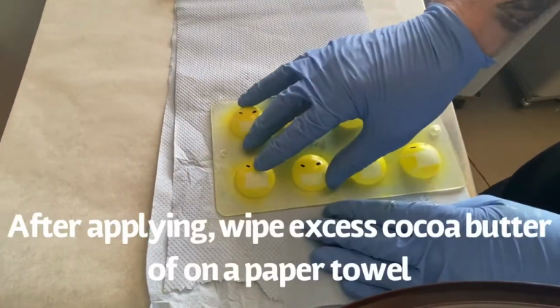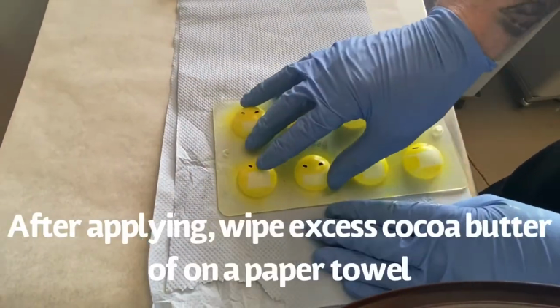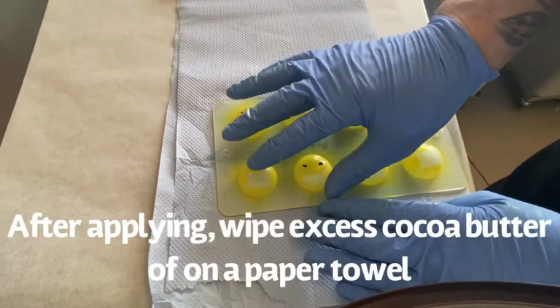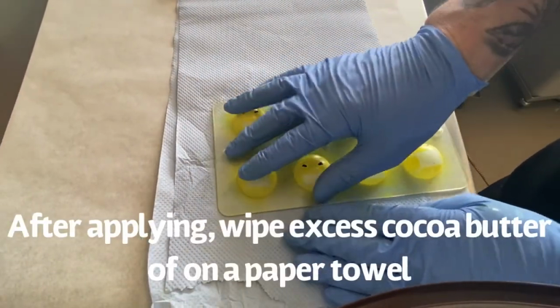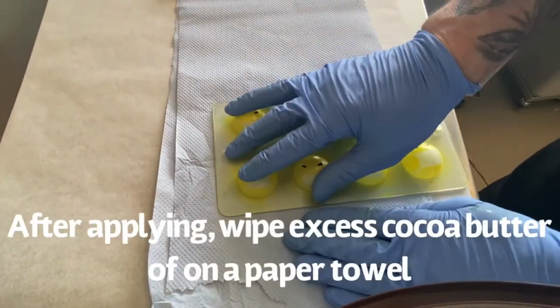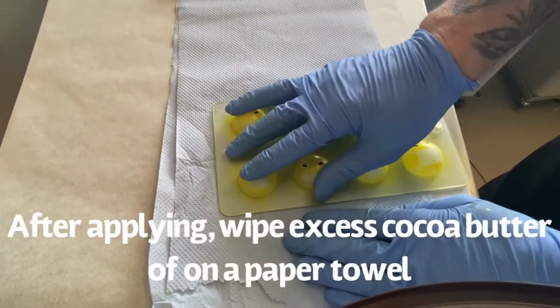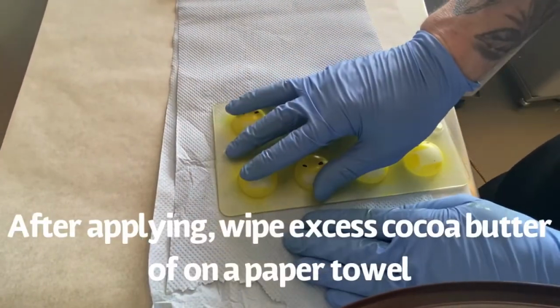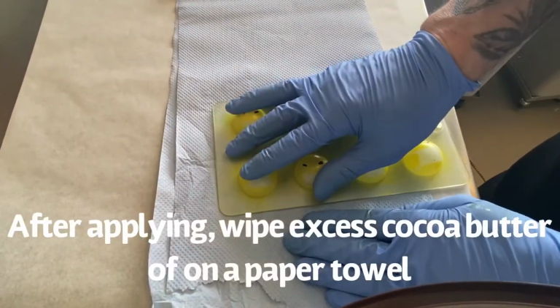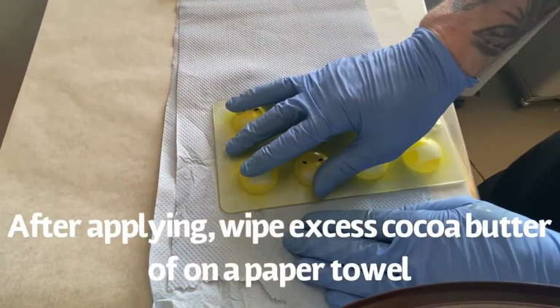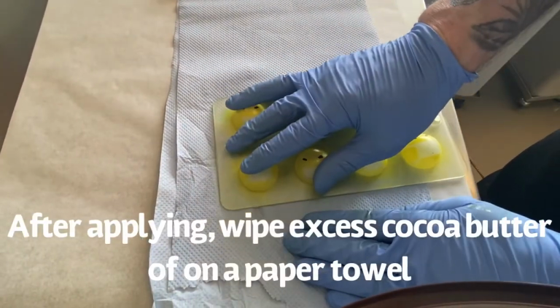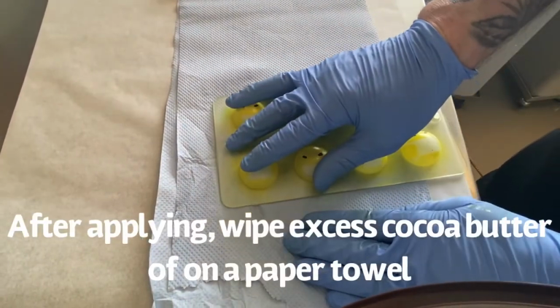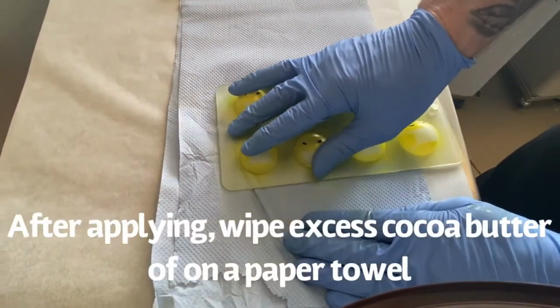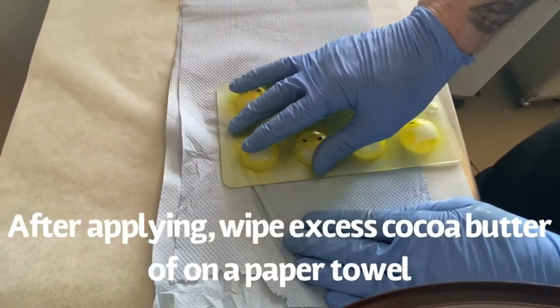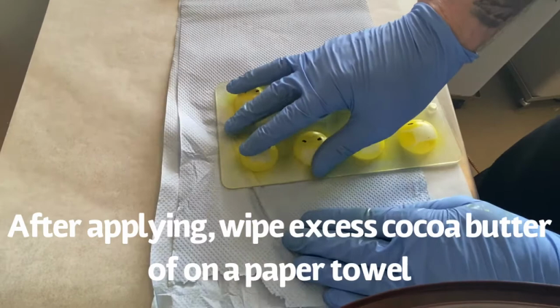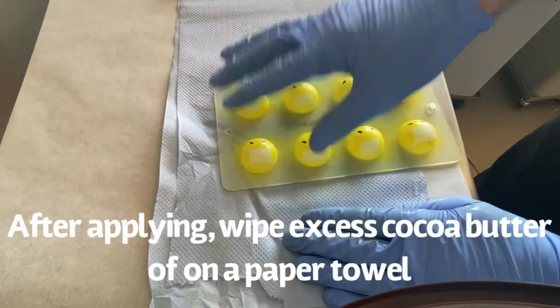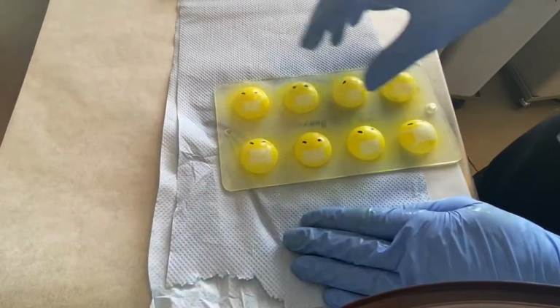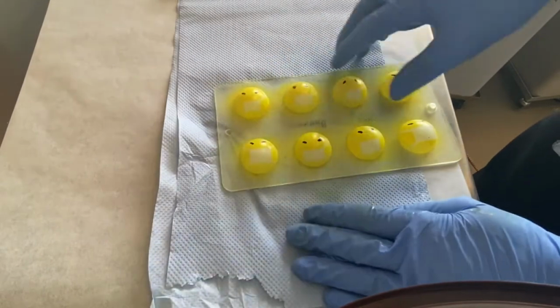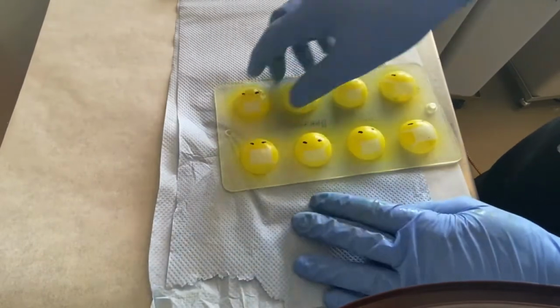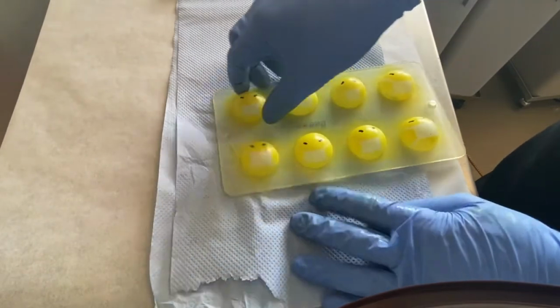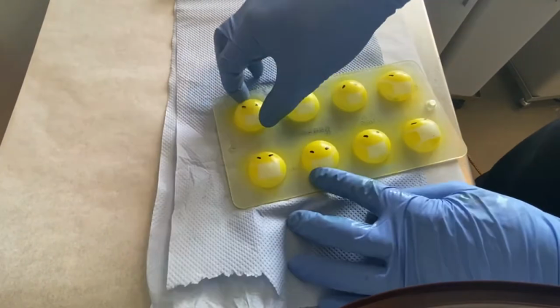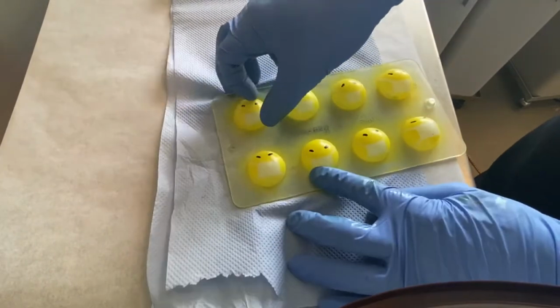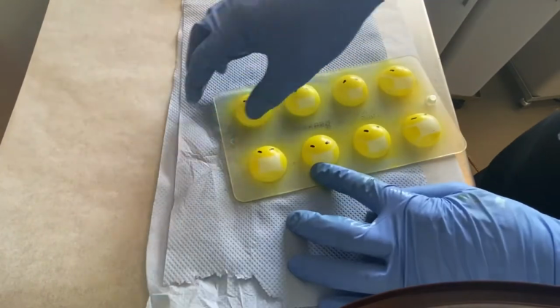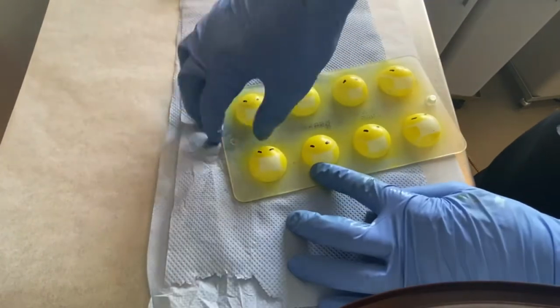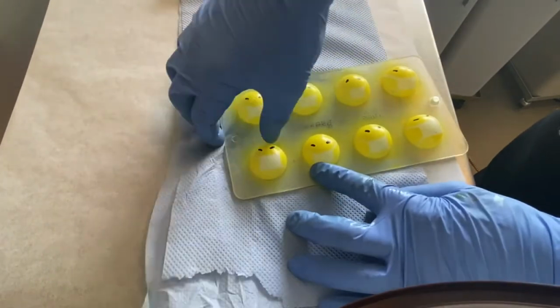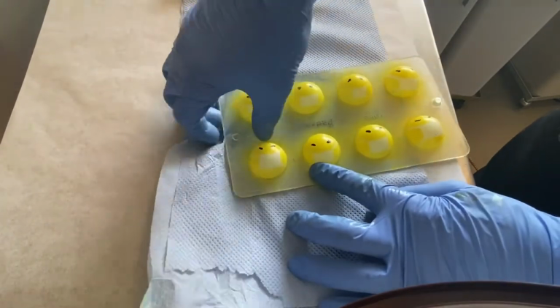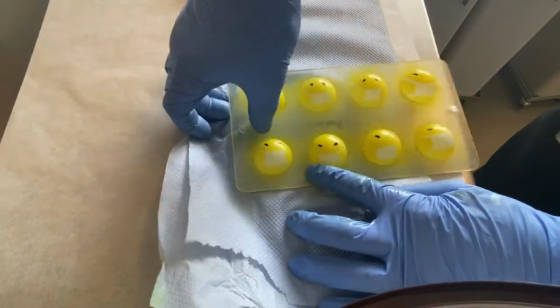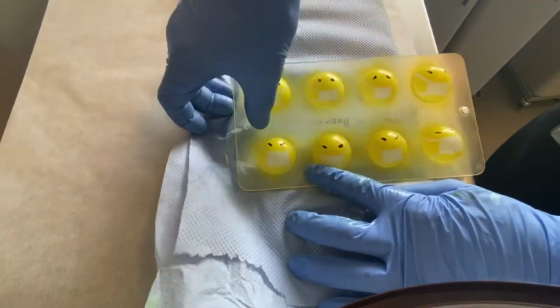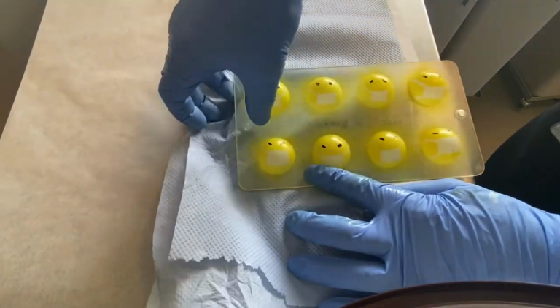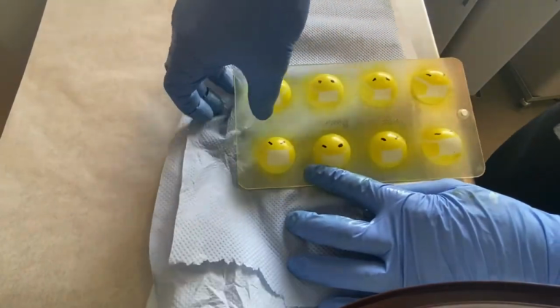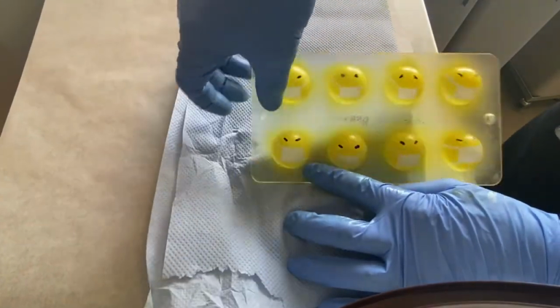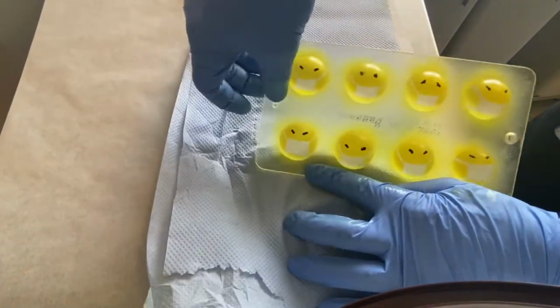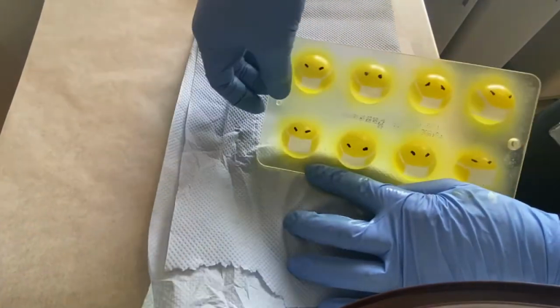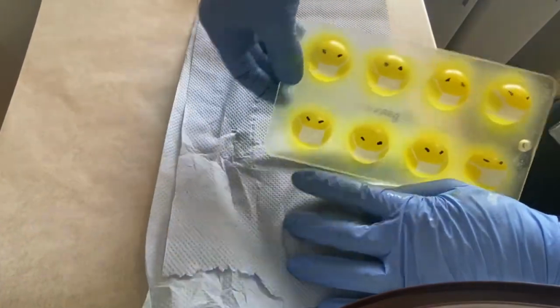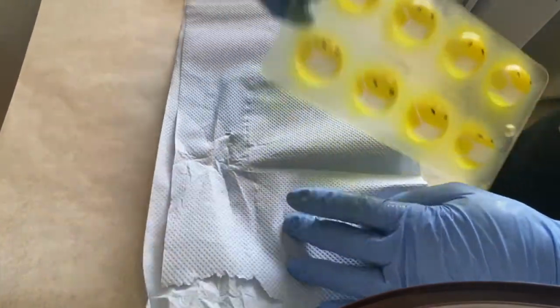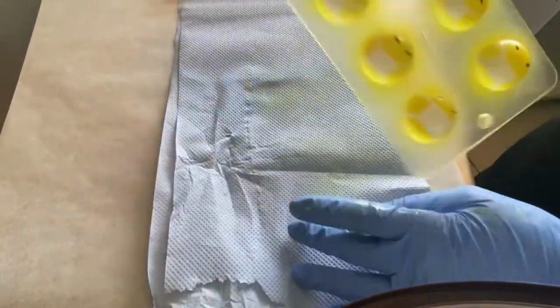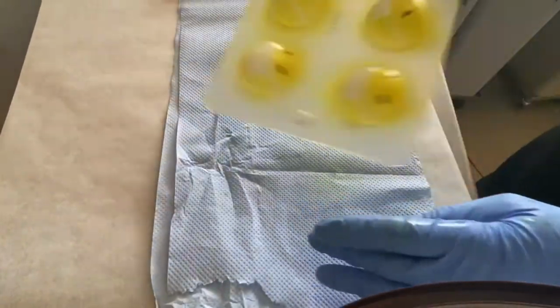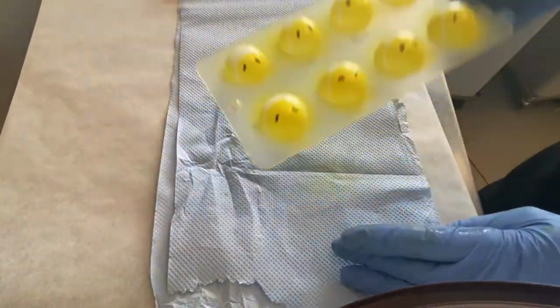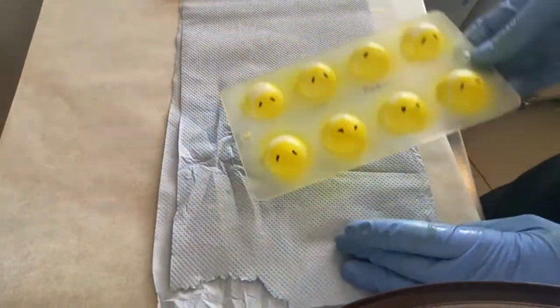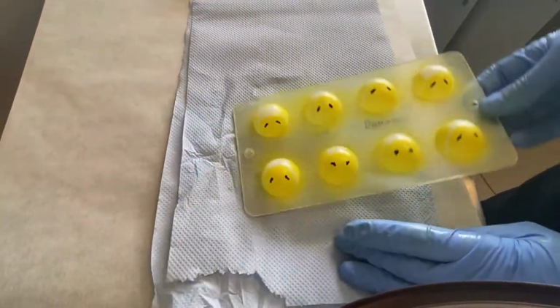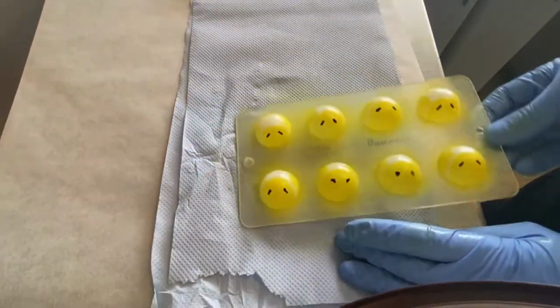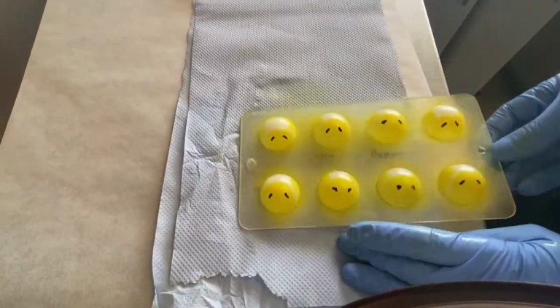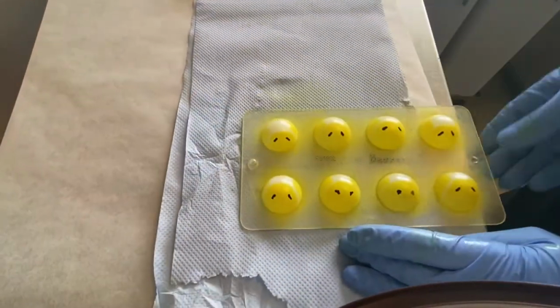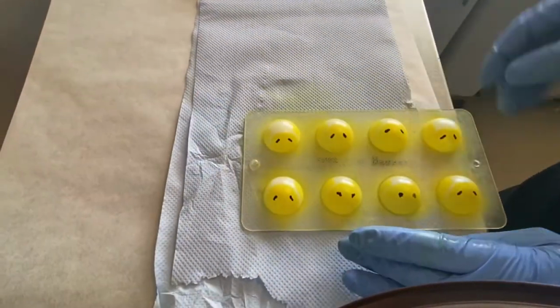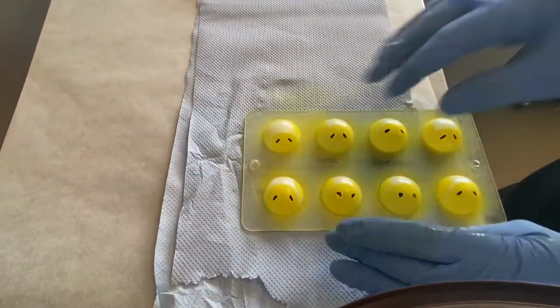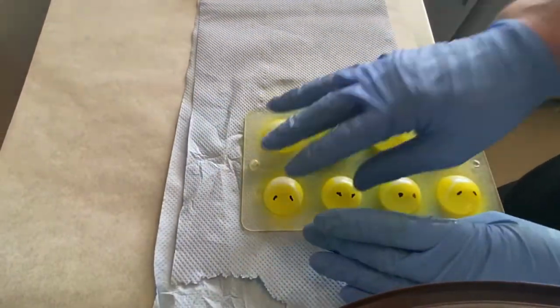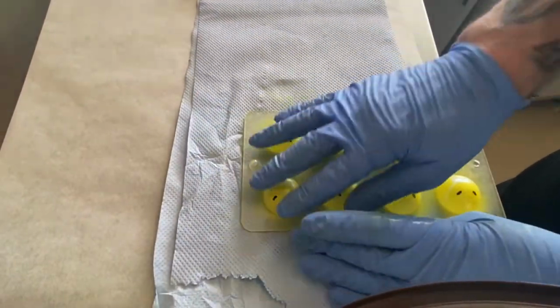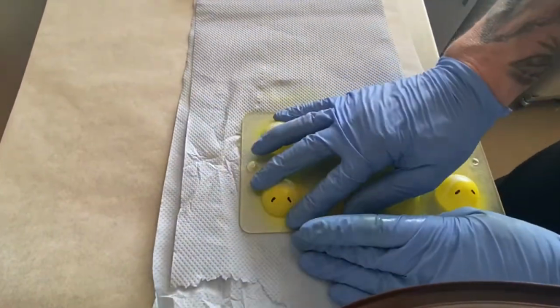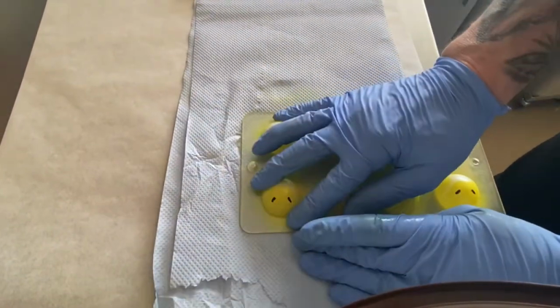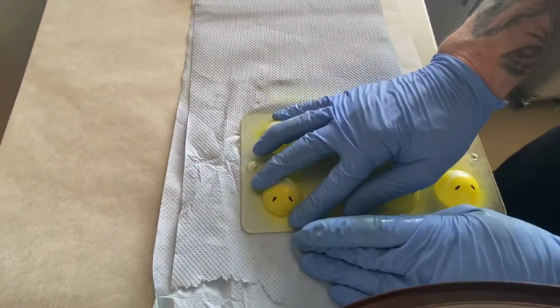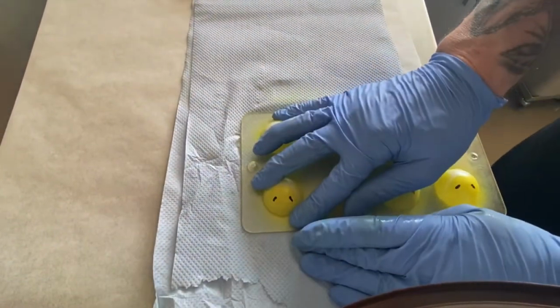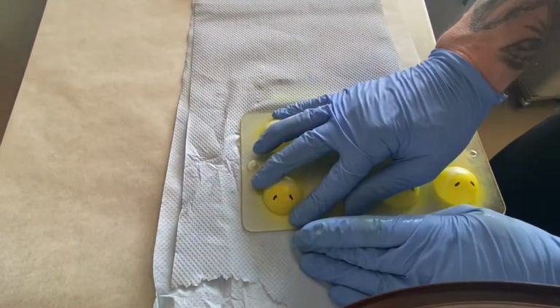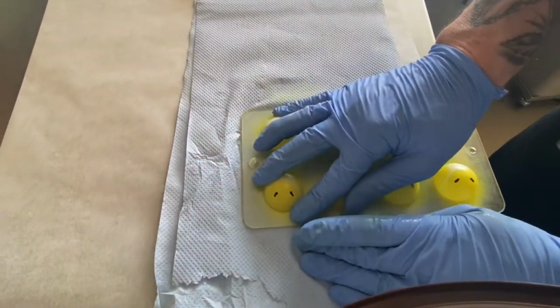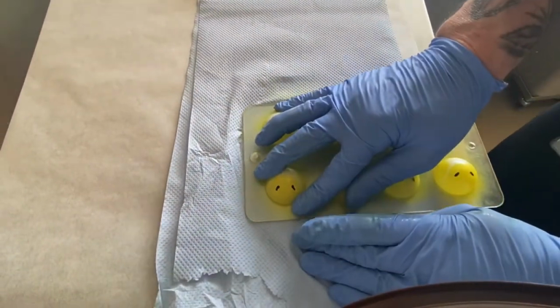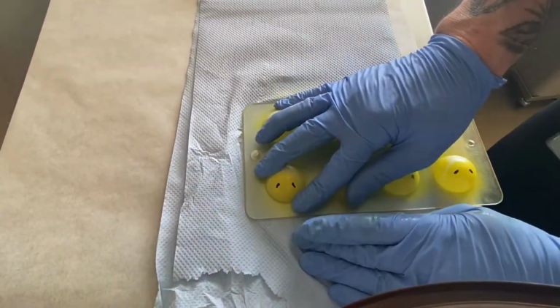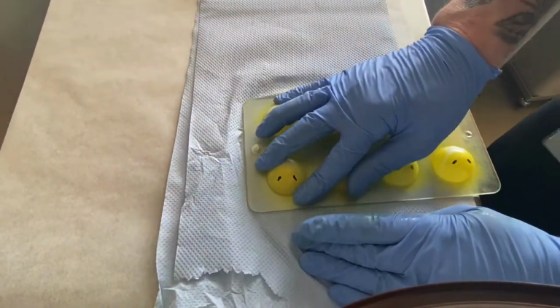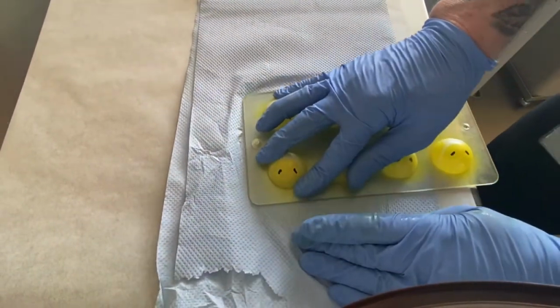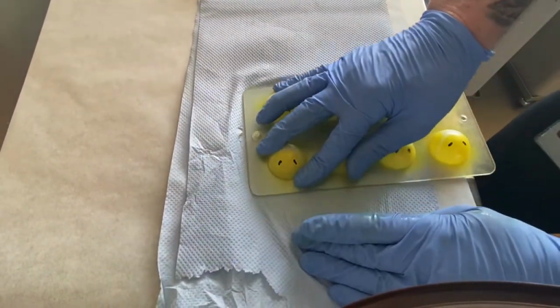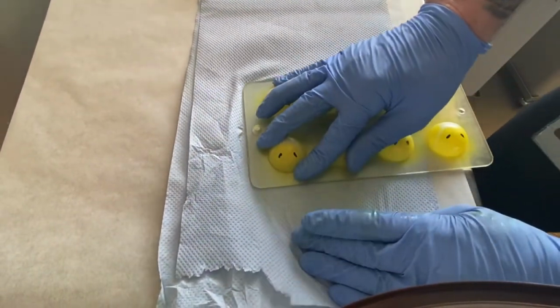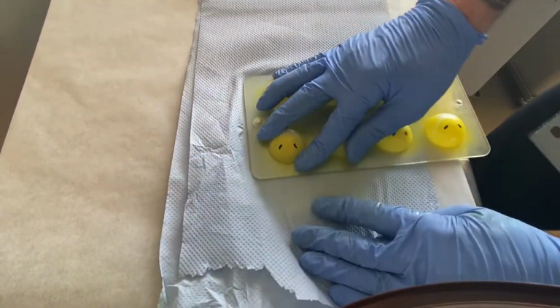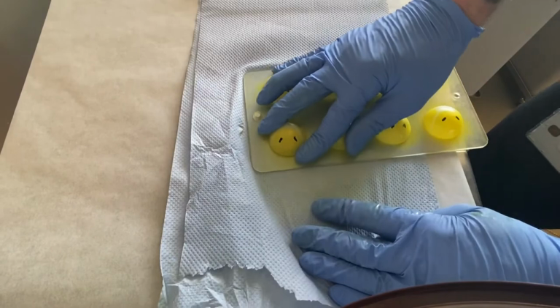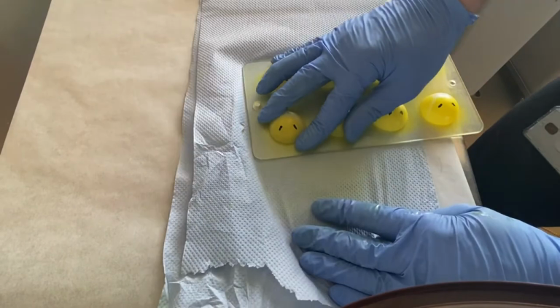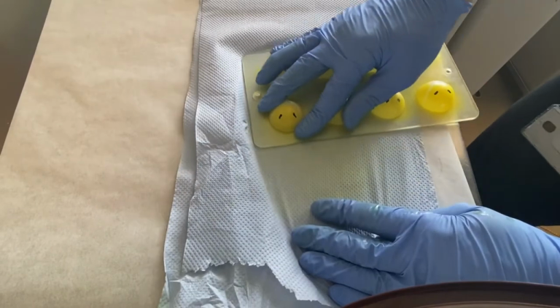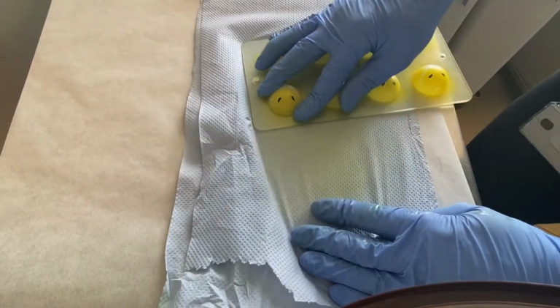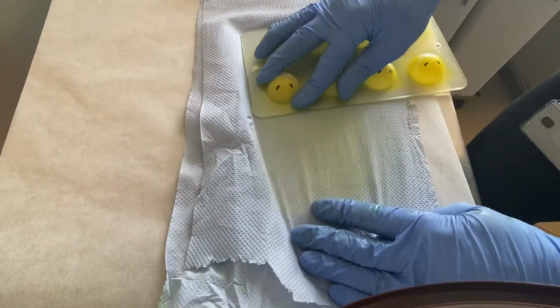To remove cocoa butter from the top of the molds, just rub hard on a paper towel and then it's gone.